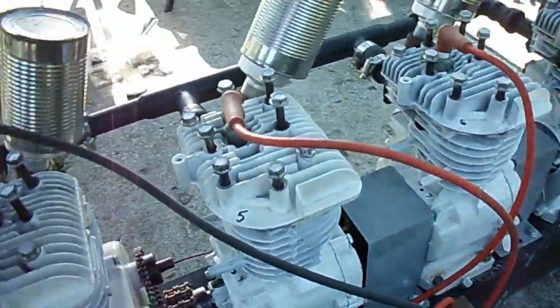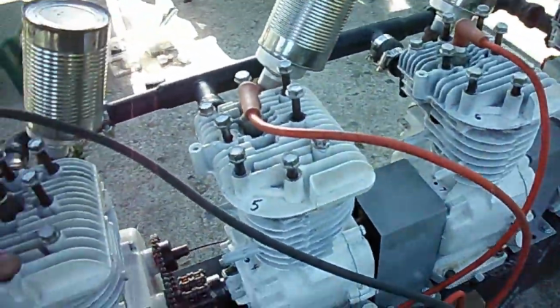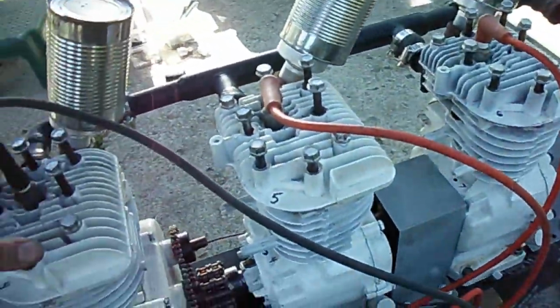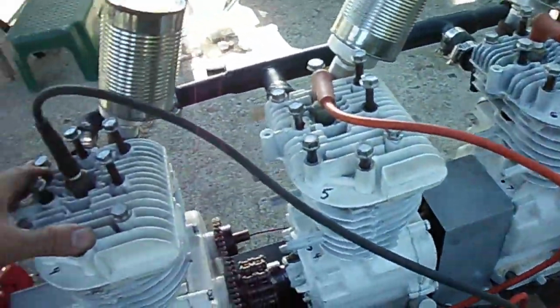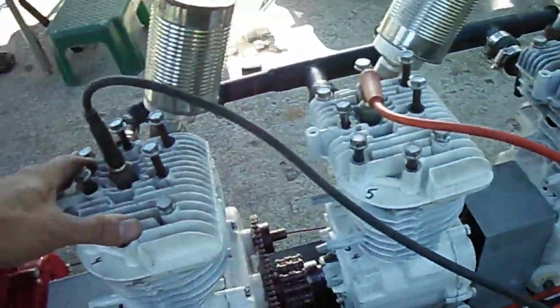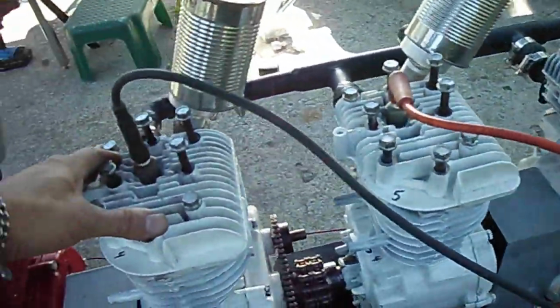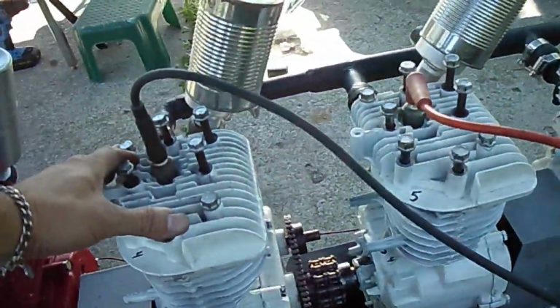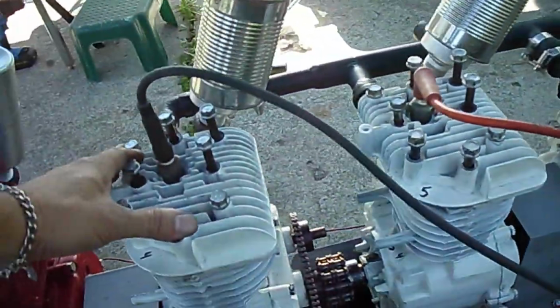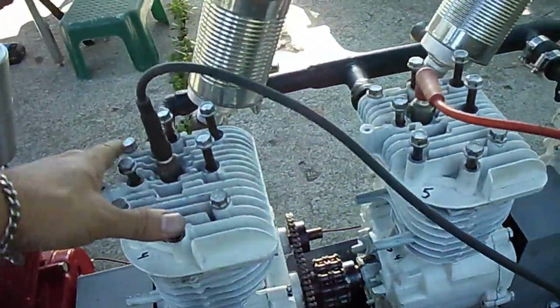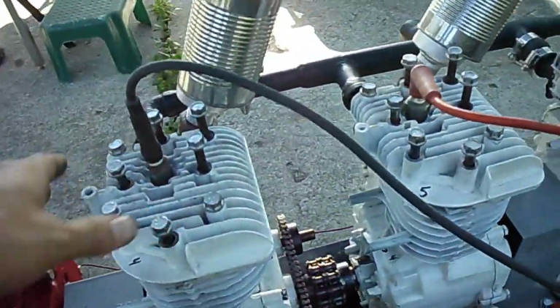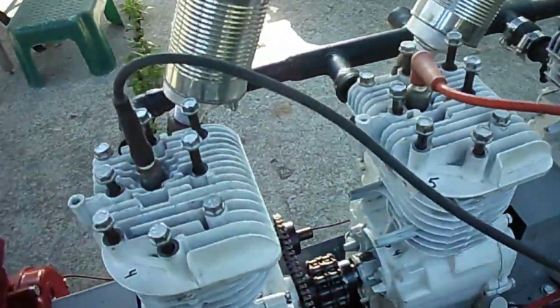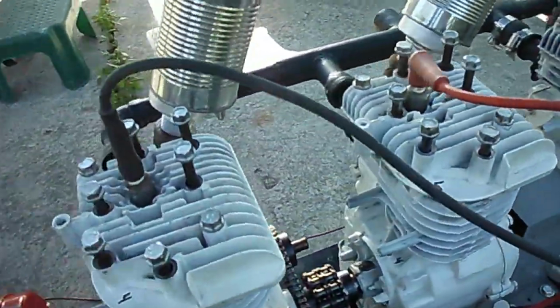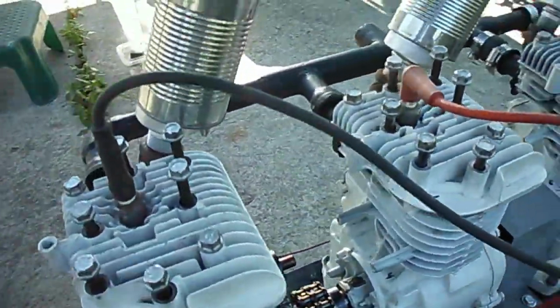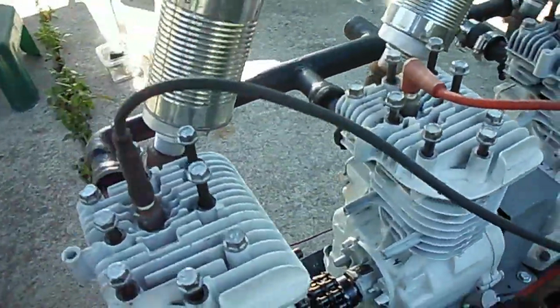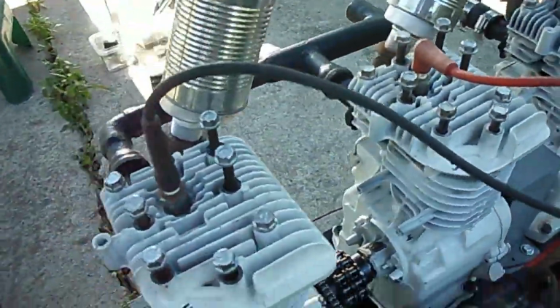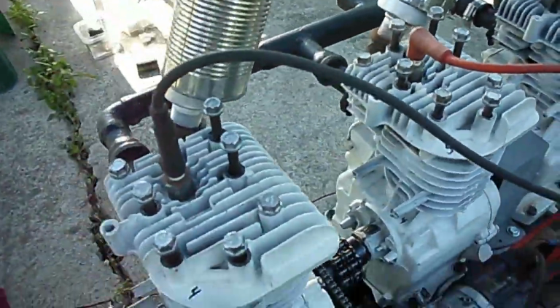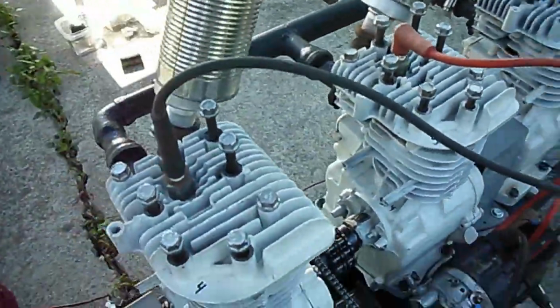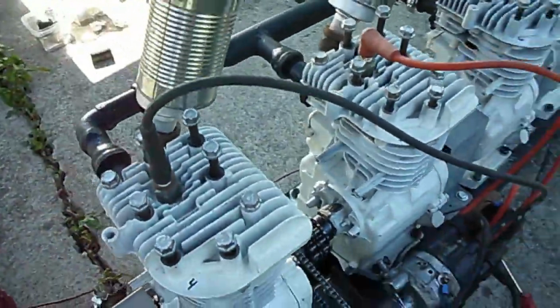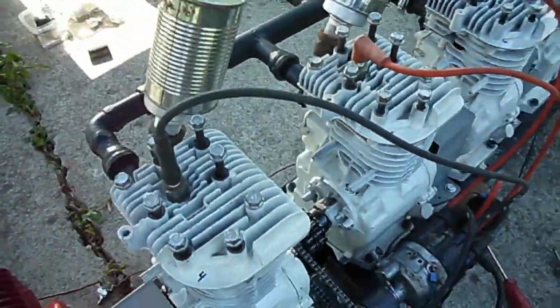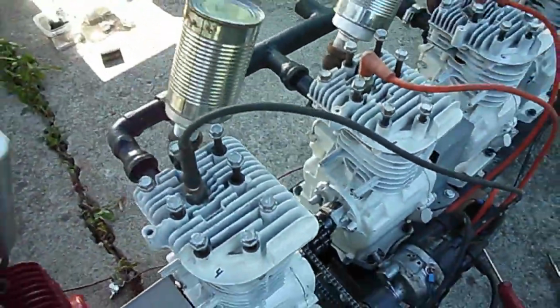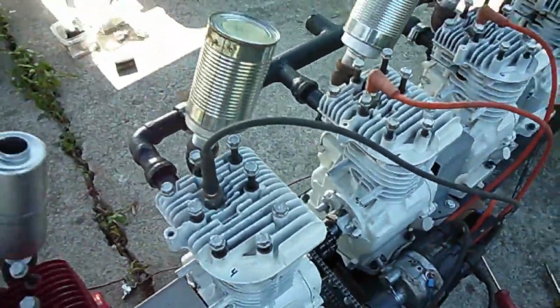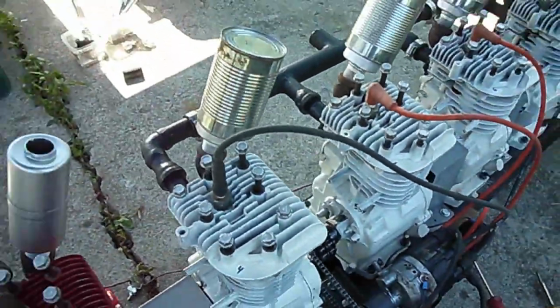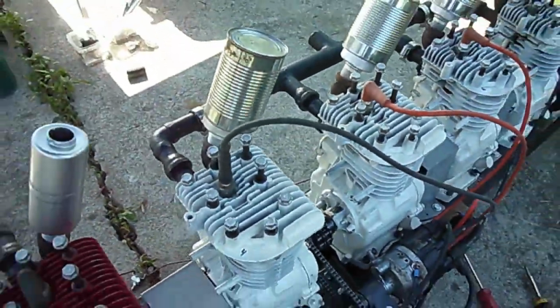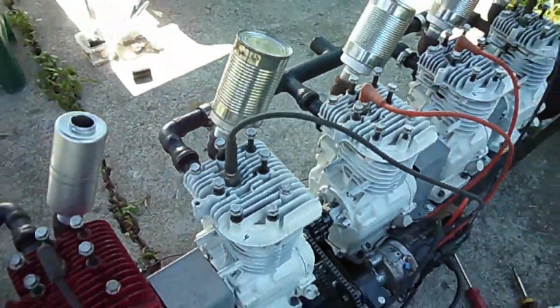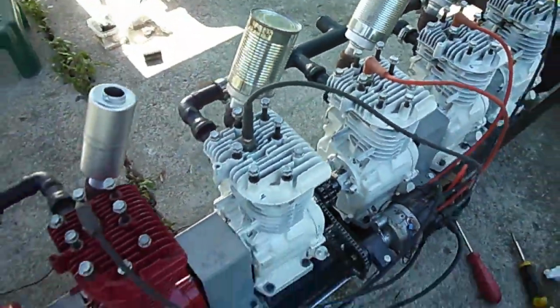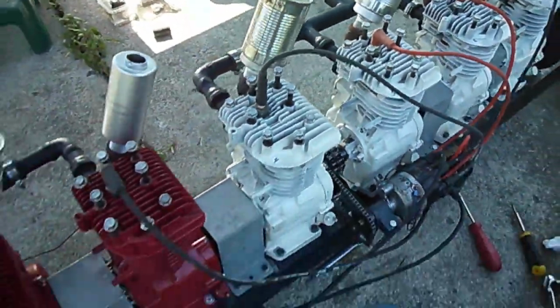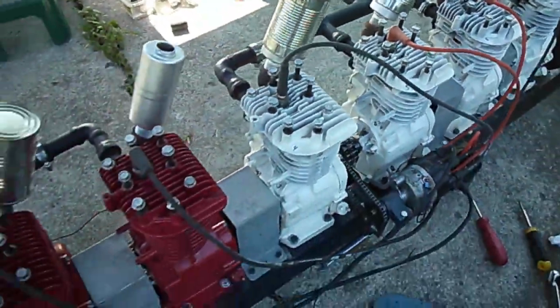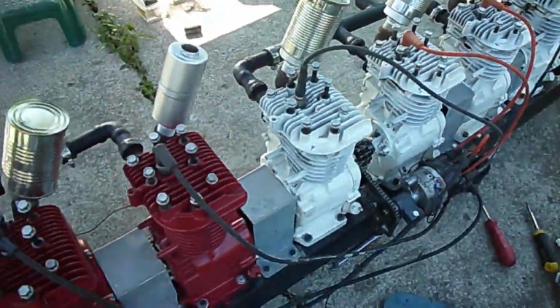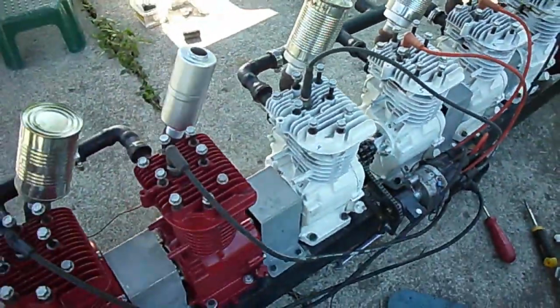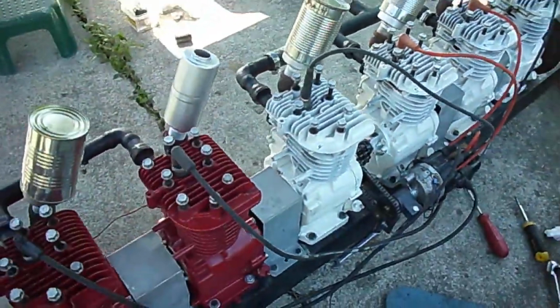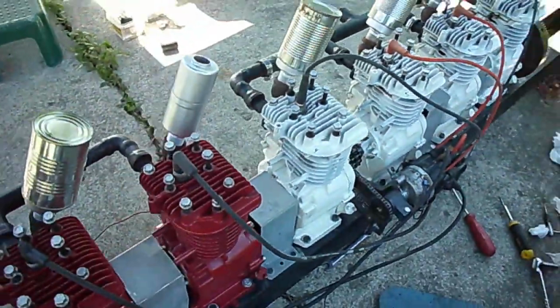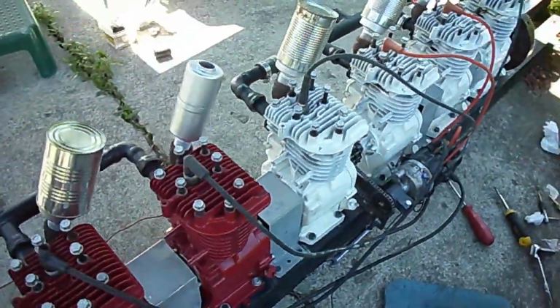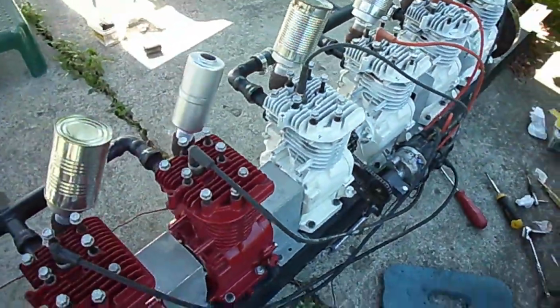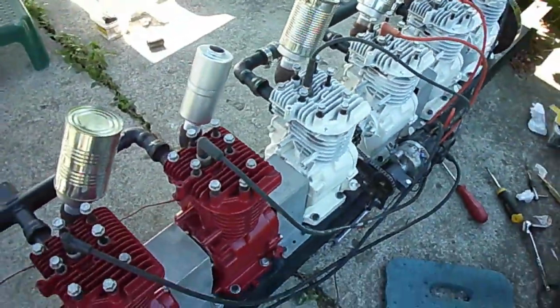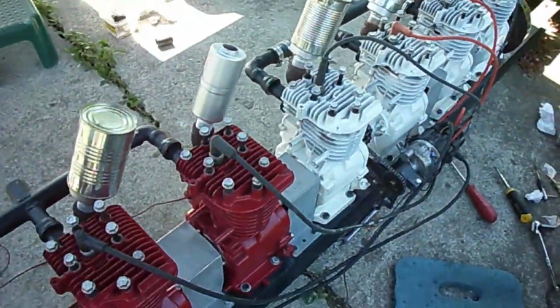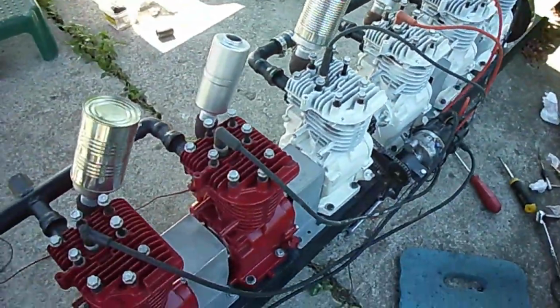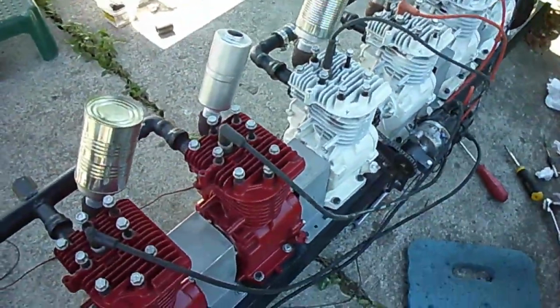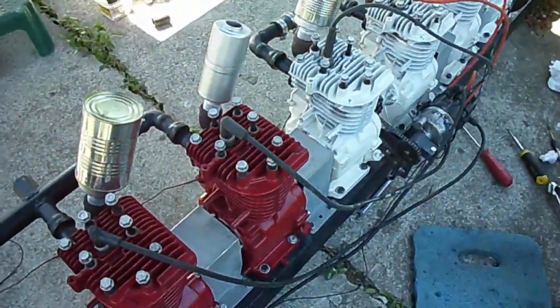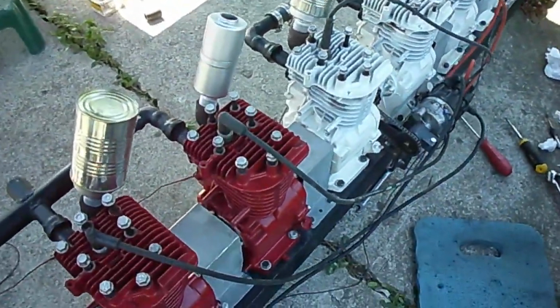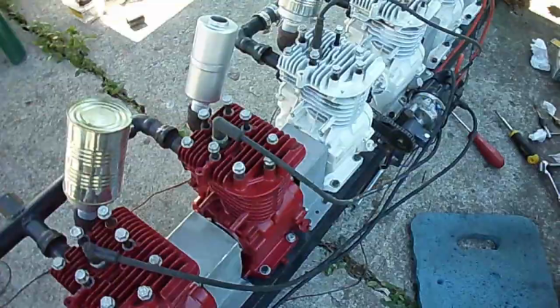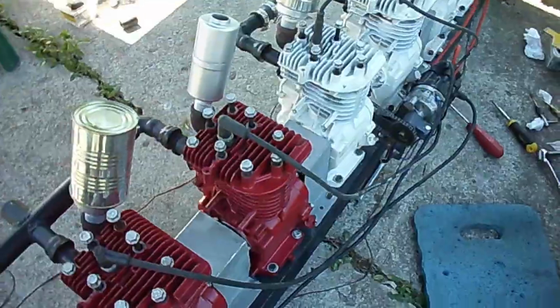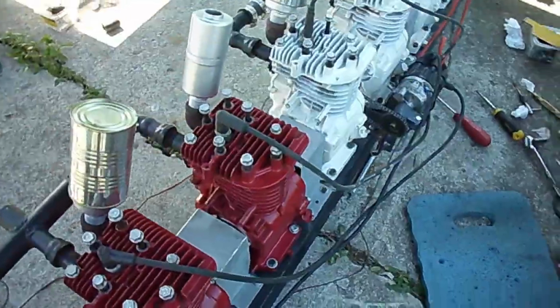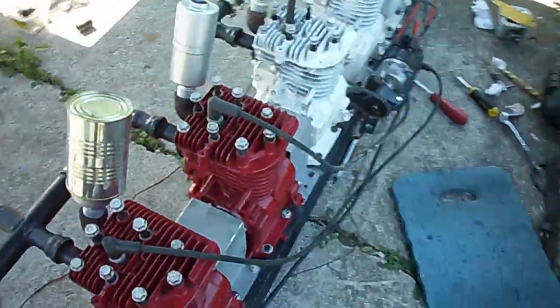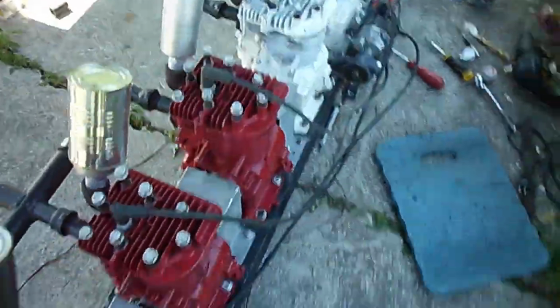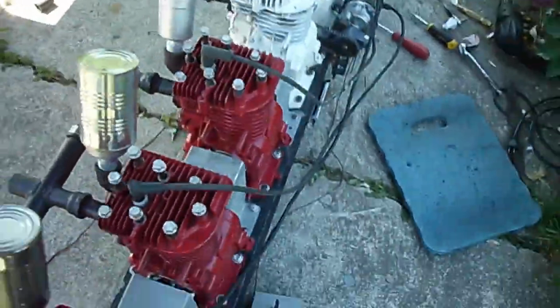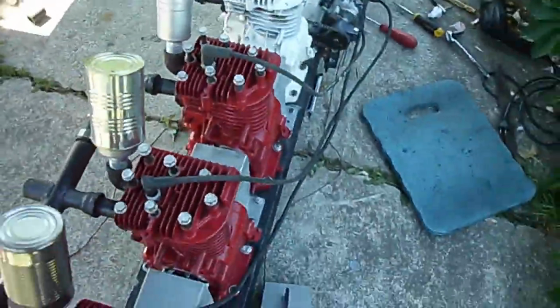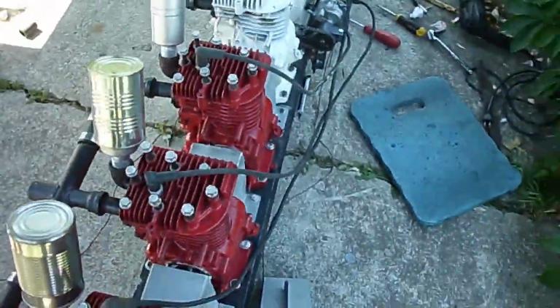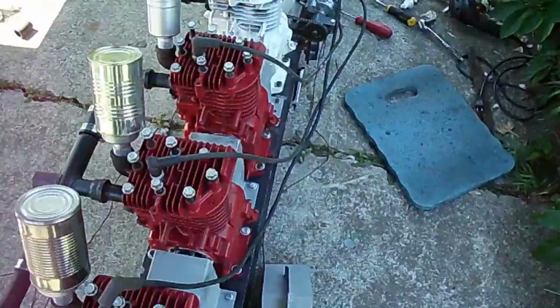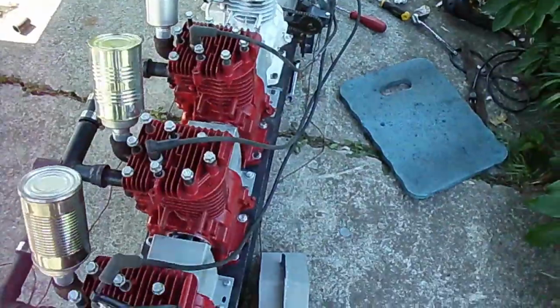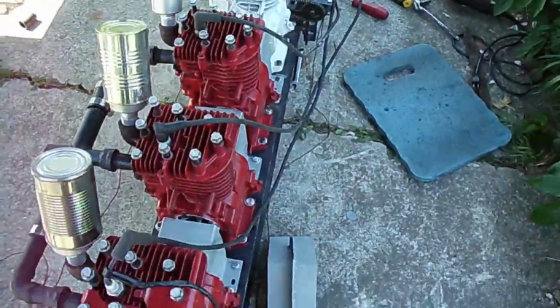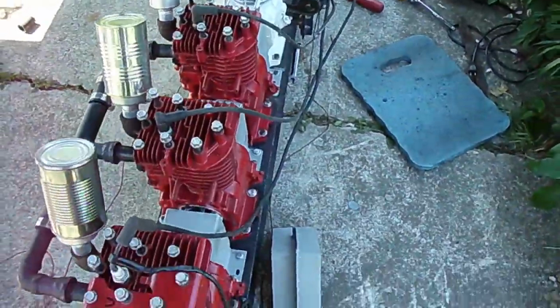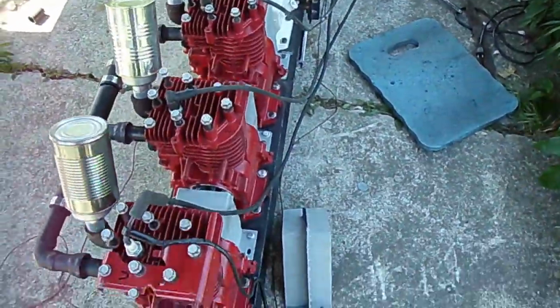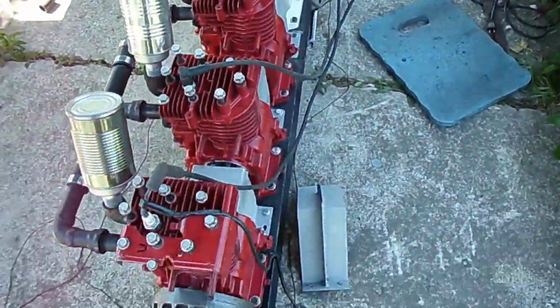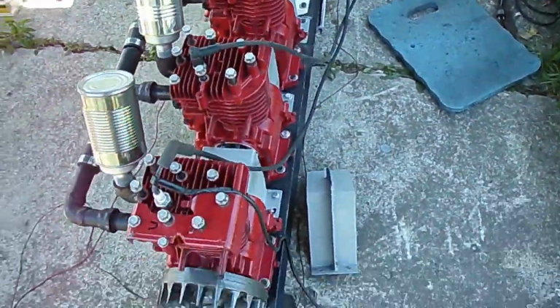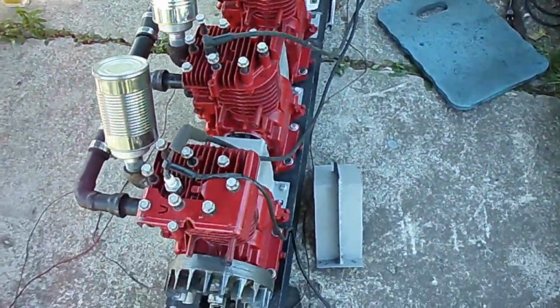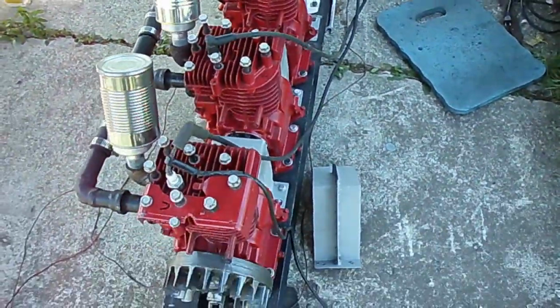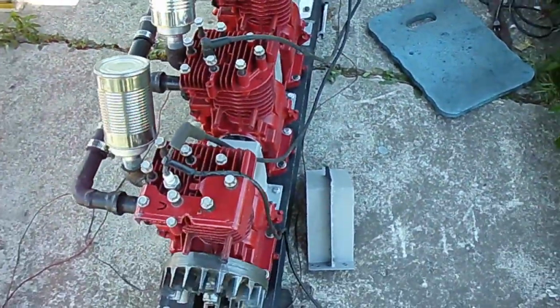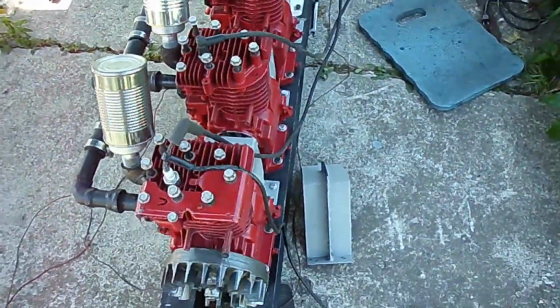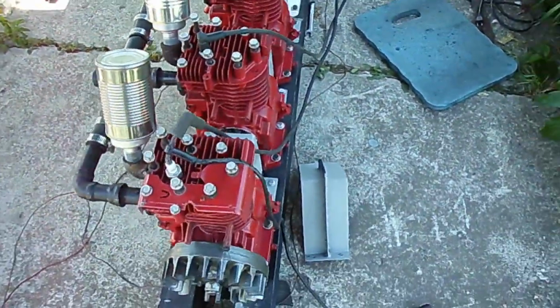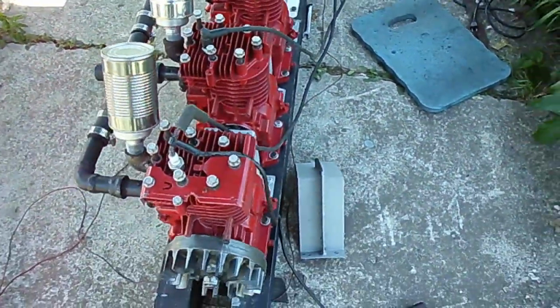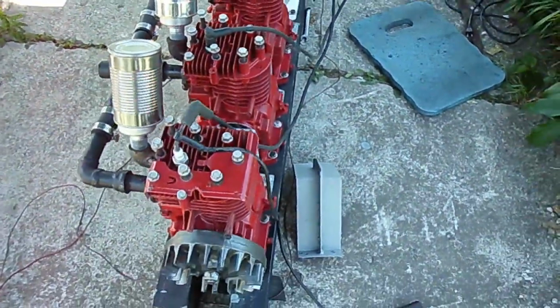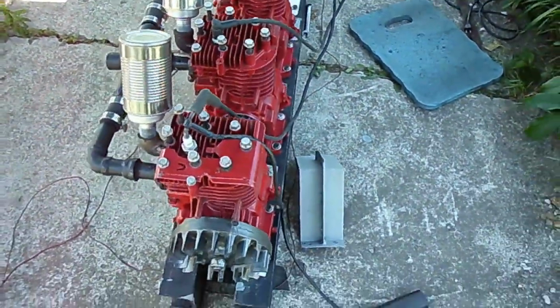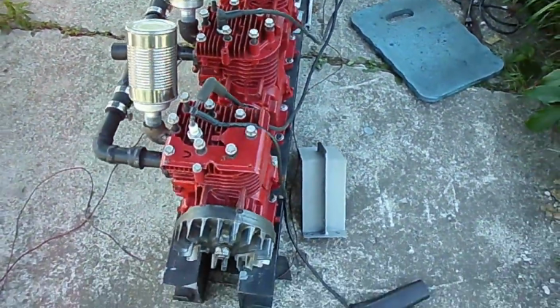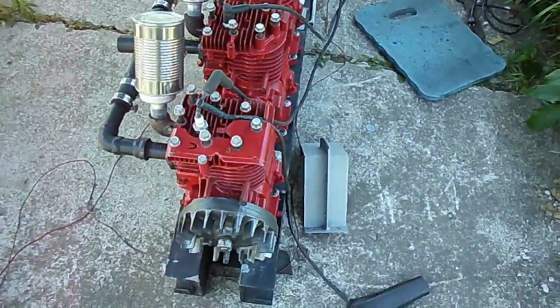Need to tighten all the cylinder head bolts down — it makes it easier to spin over when you don't have as much compression. But it's moving right along.